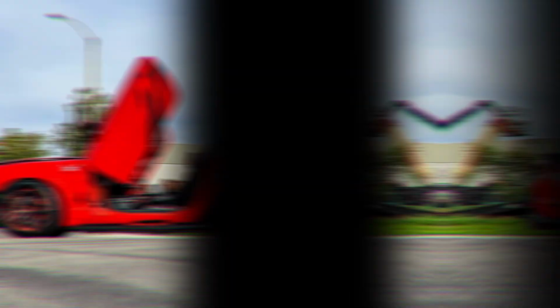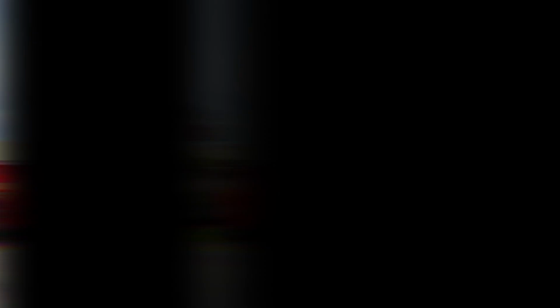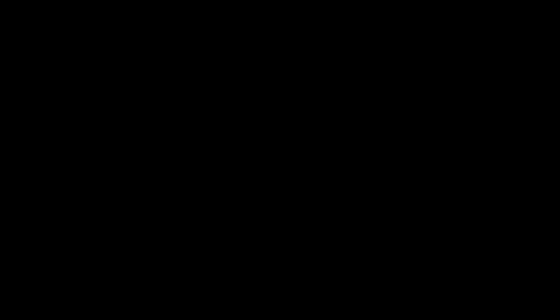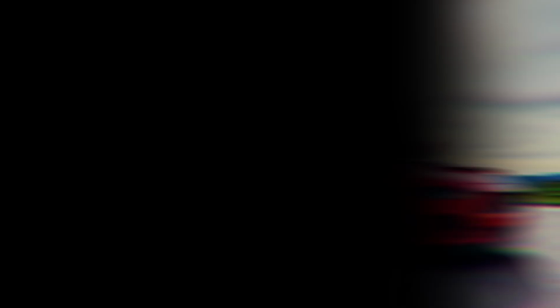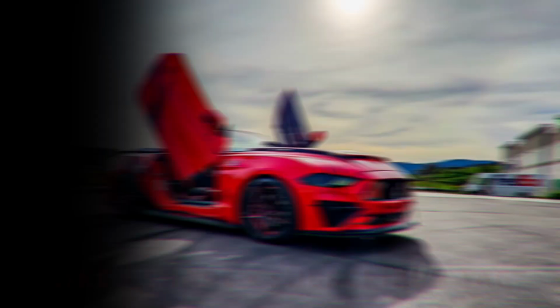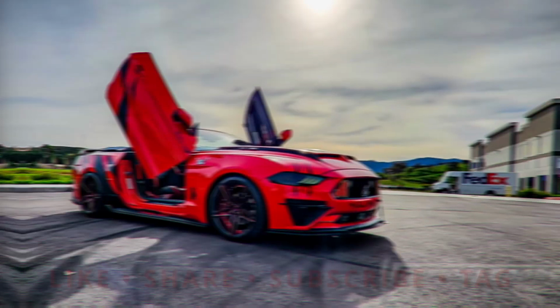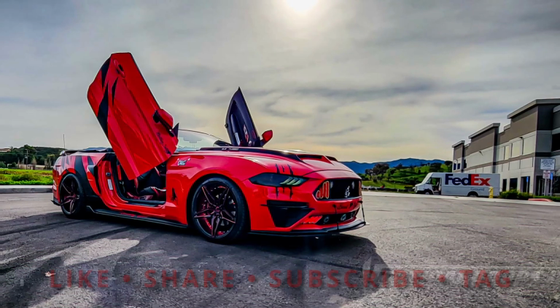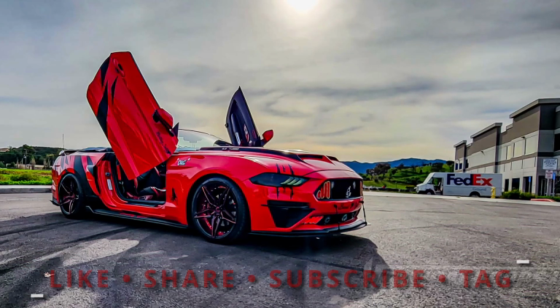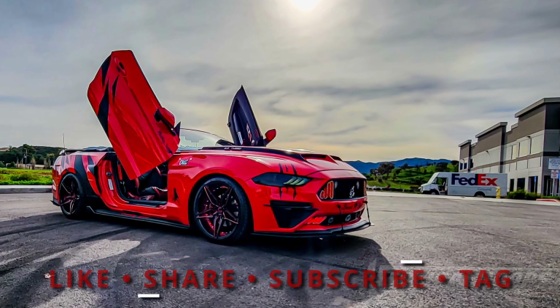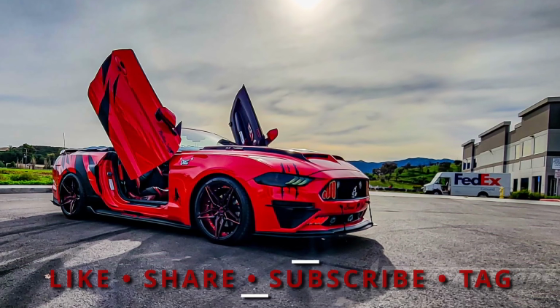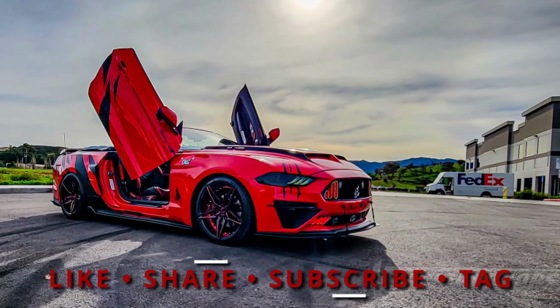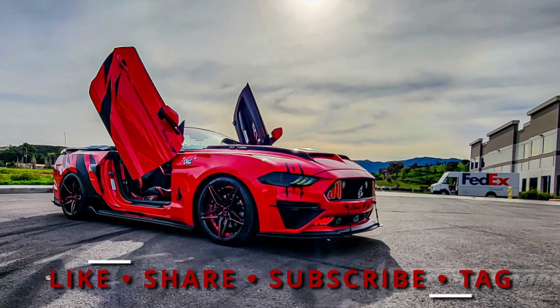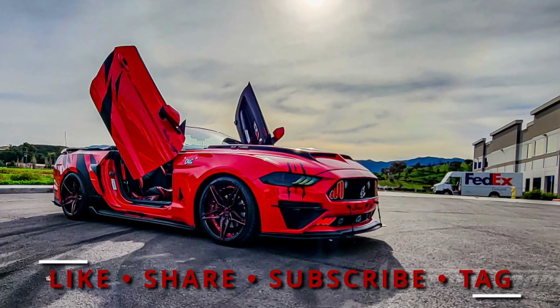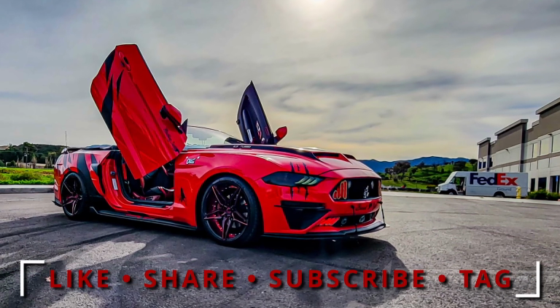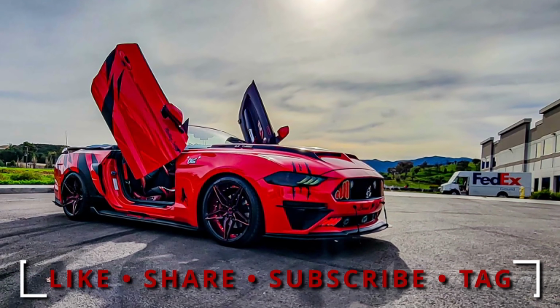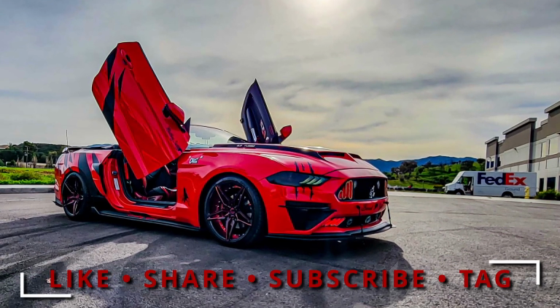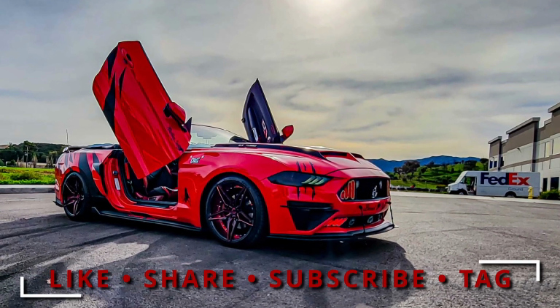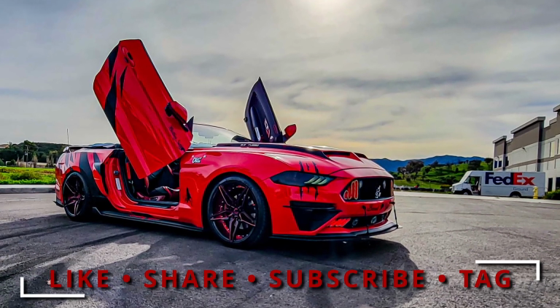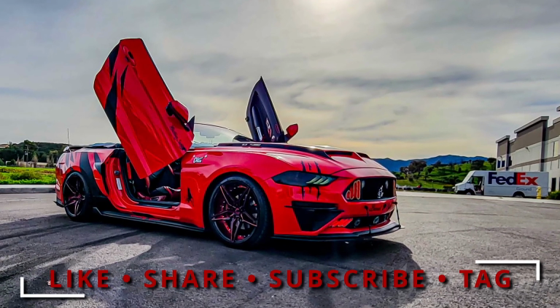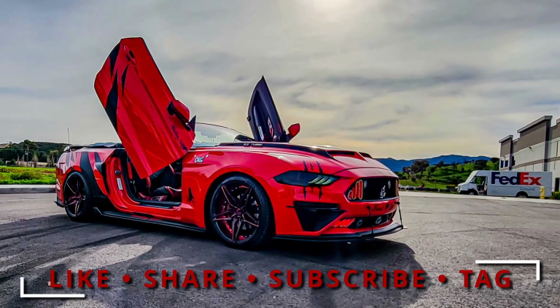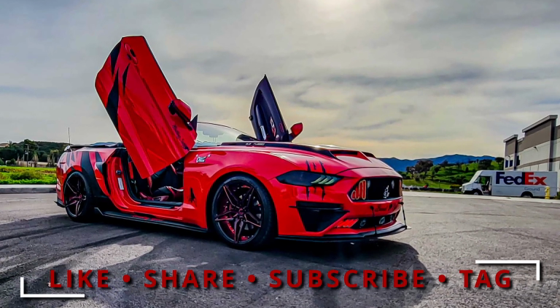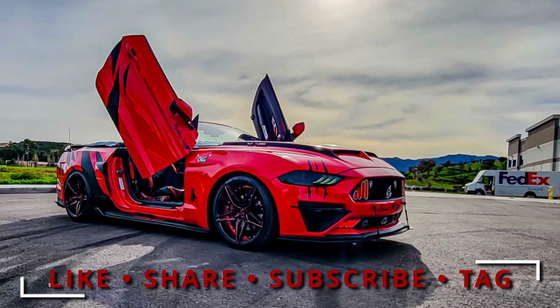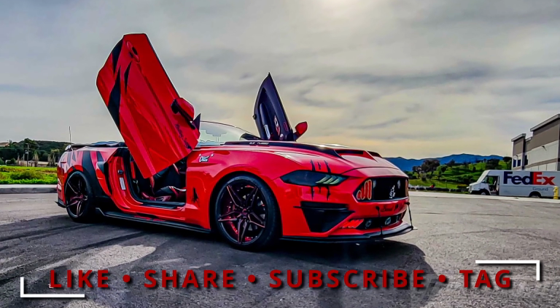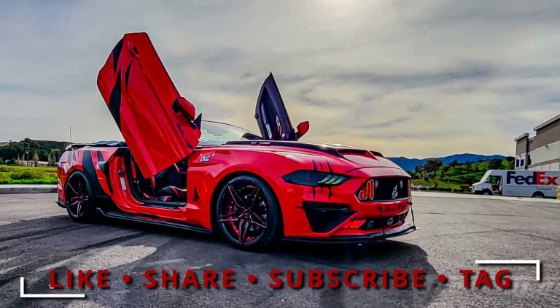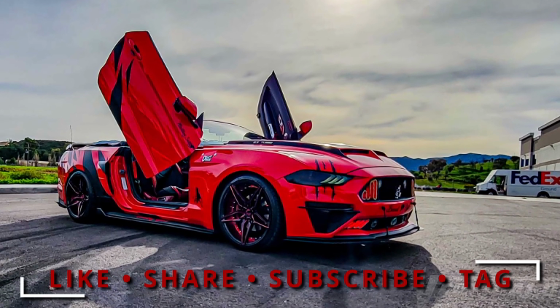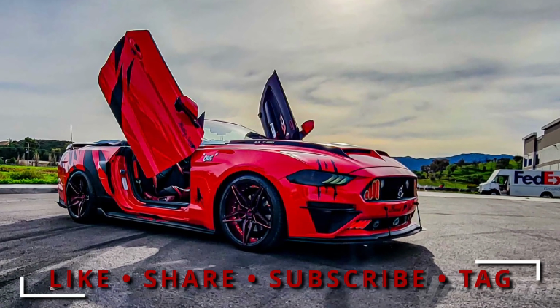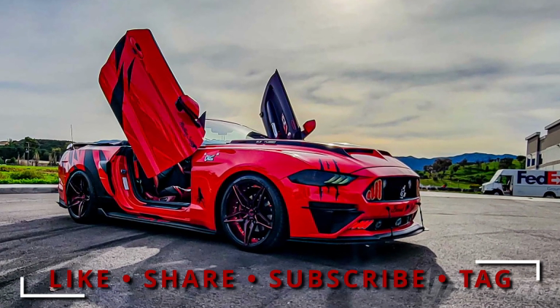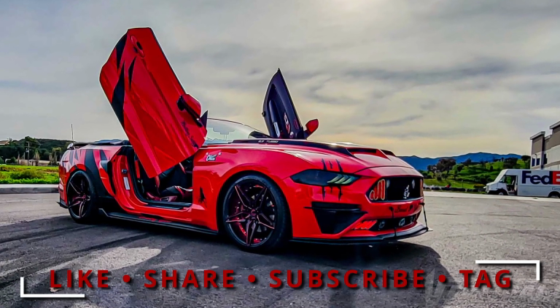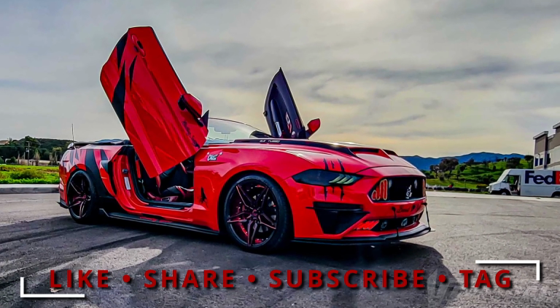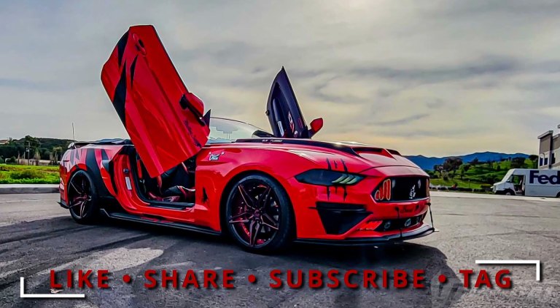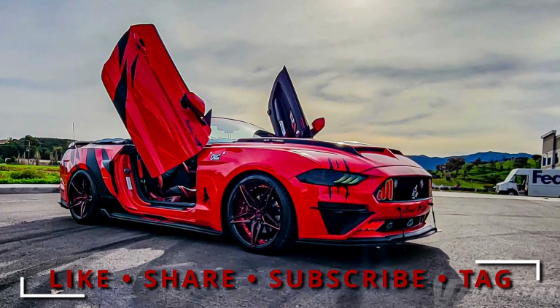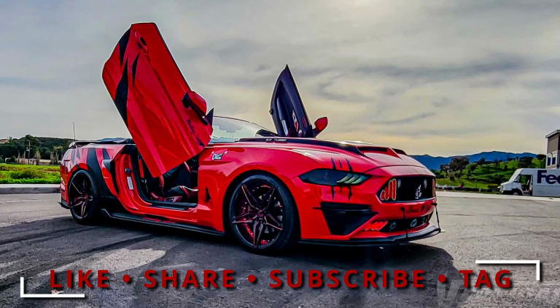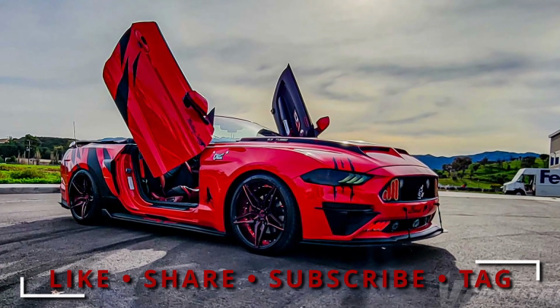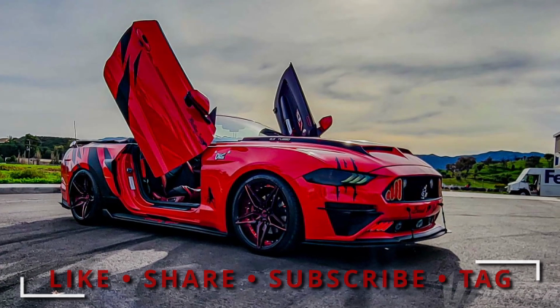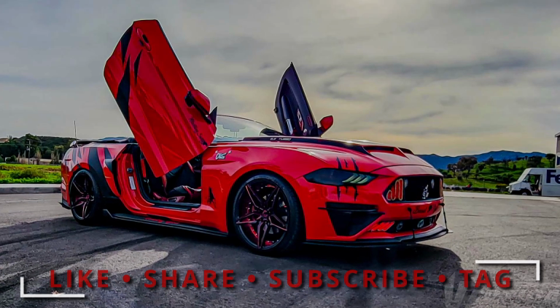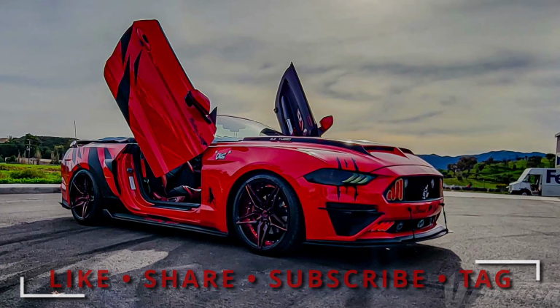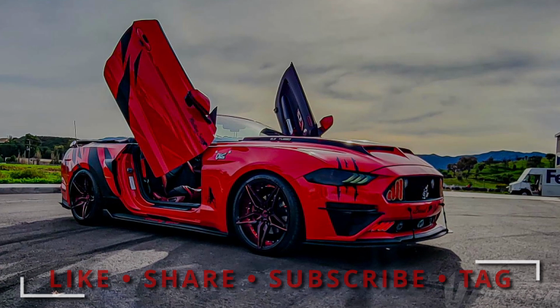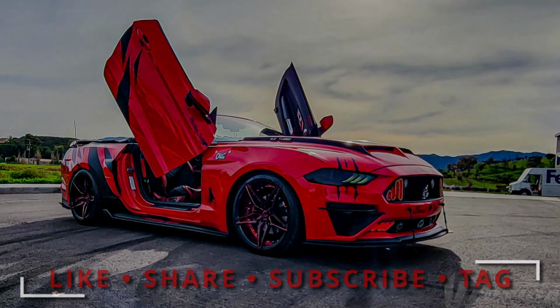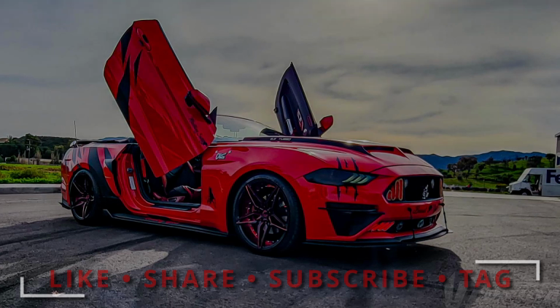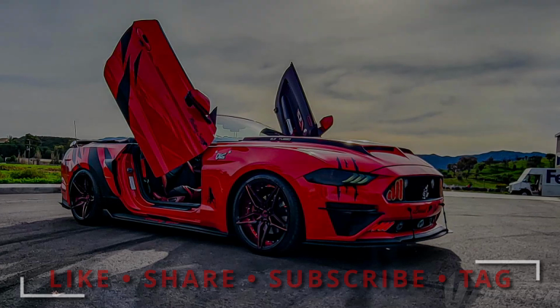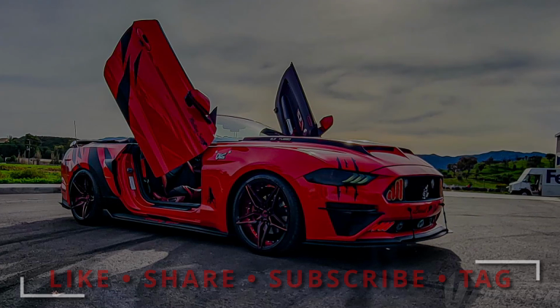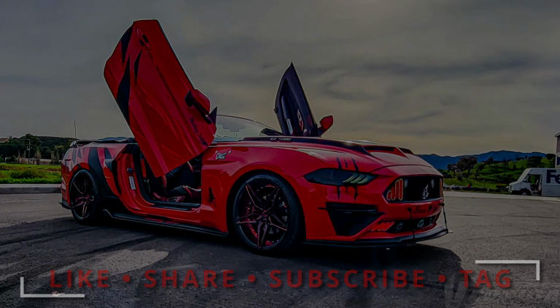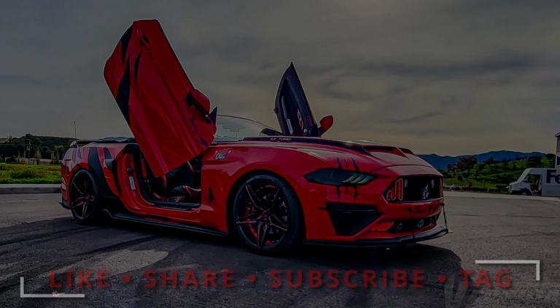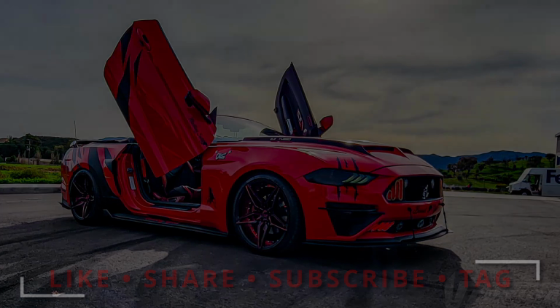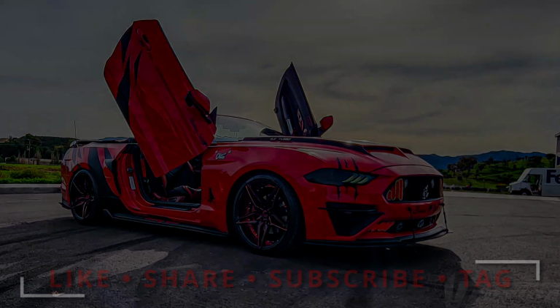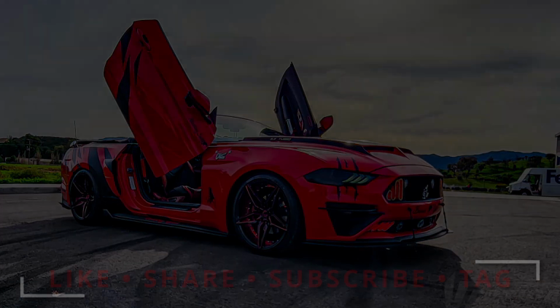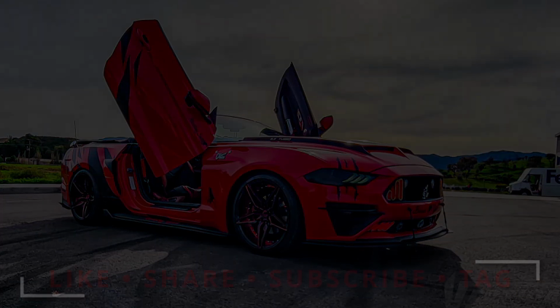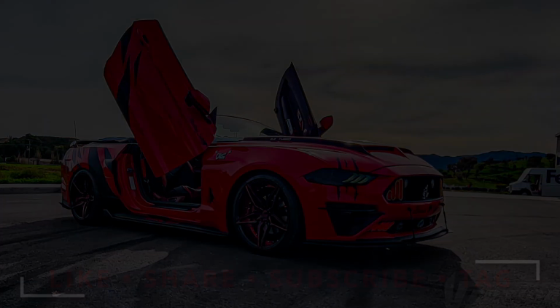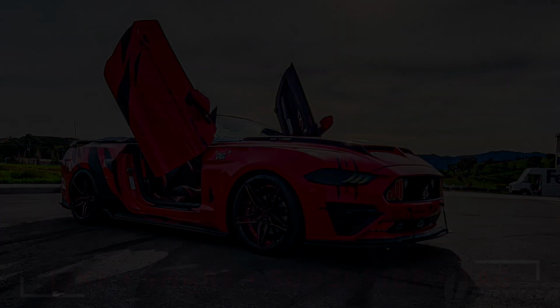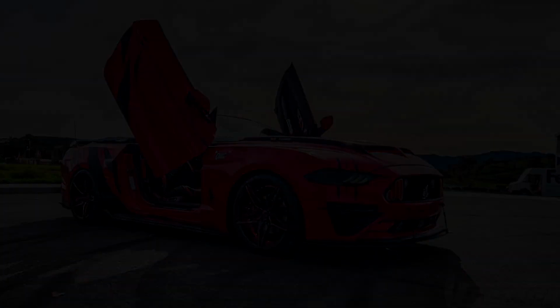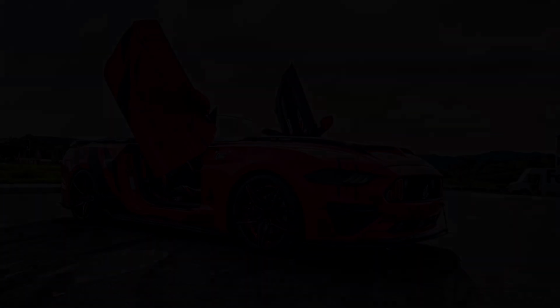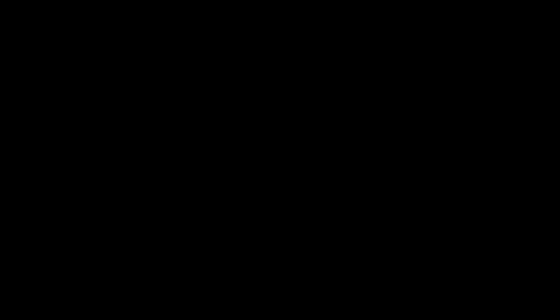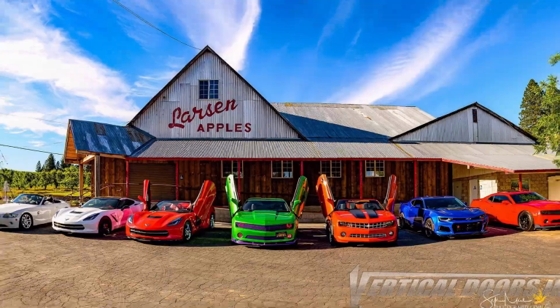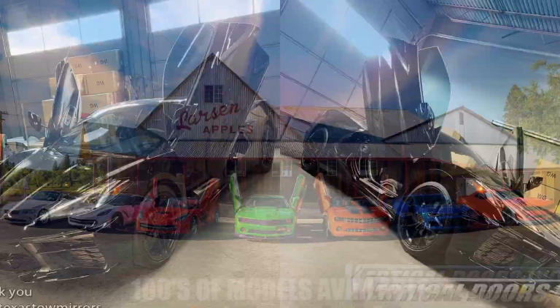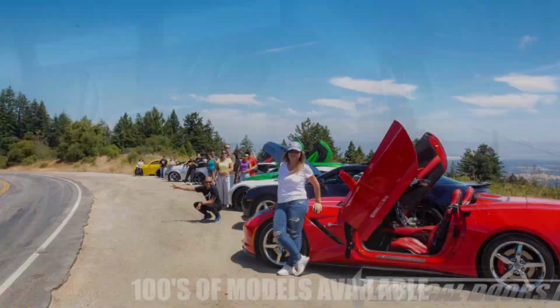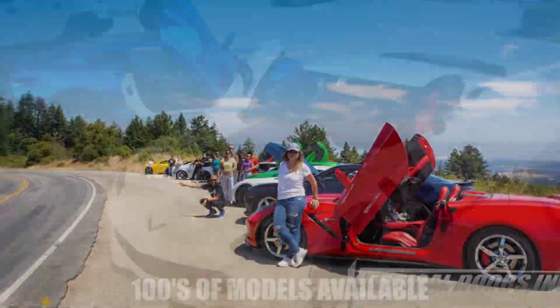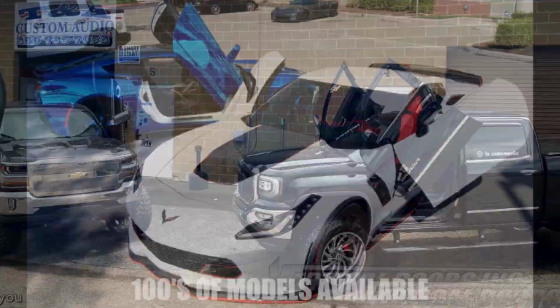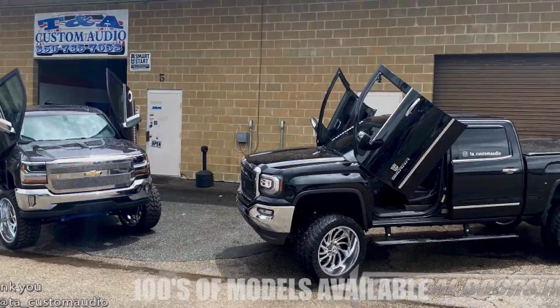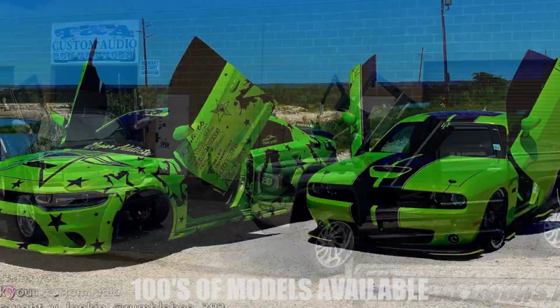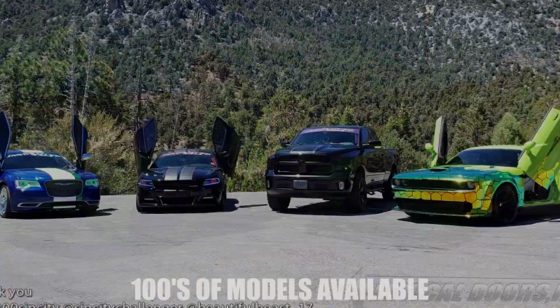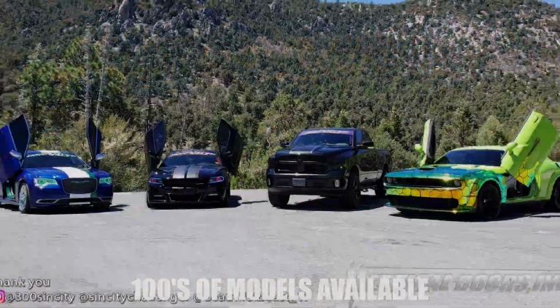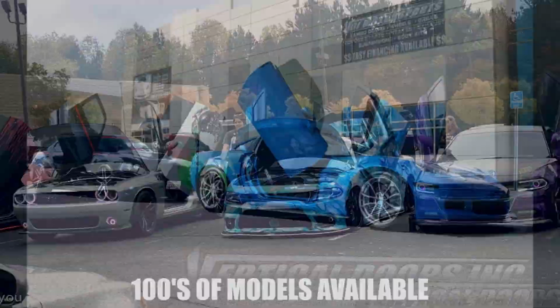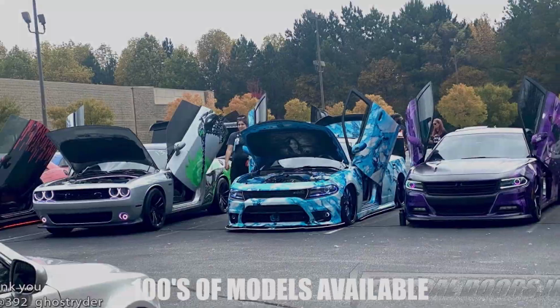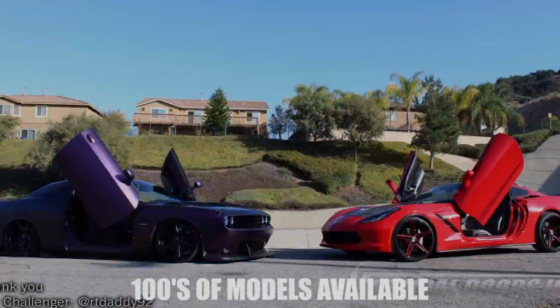Like, share, subscribe and tag. Hundreds of models available.